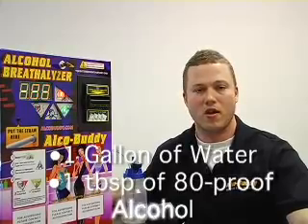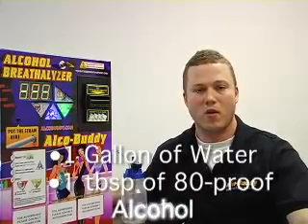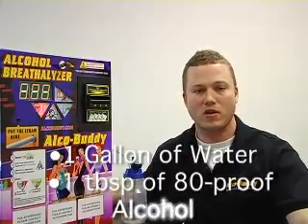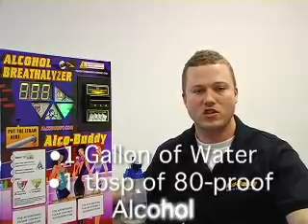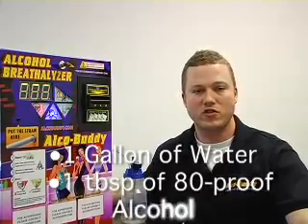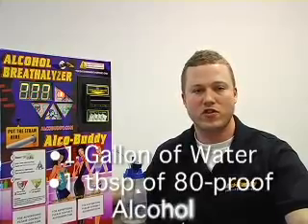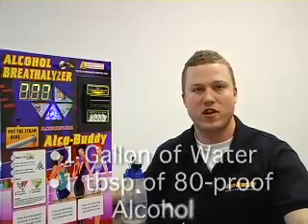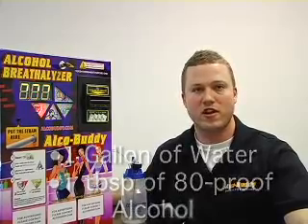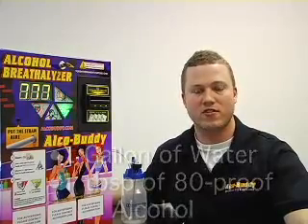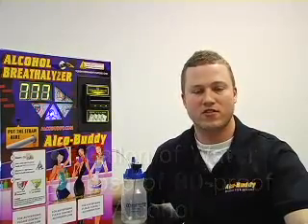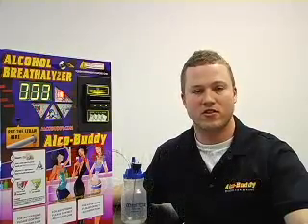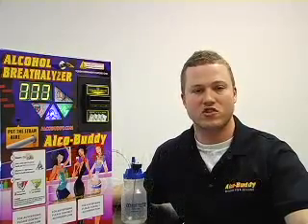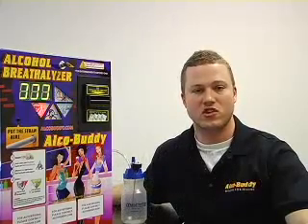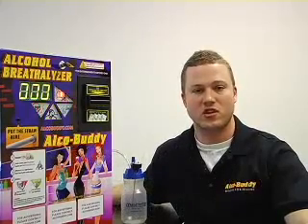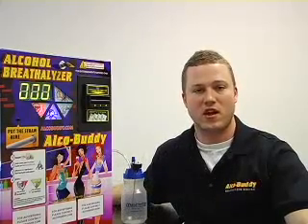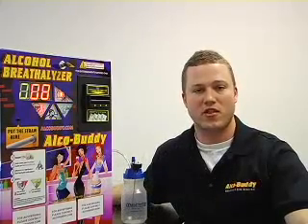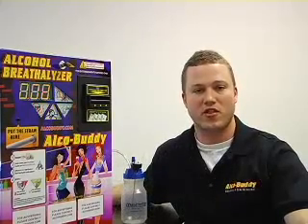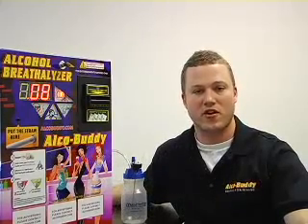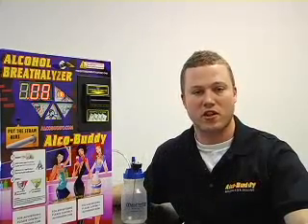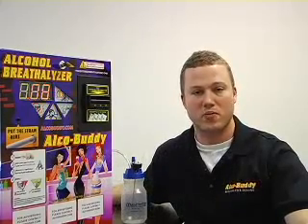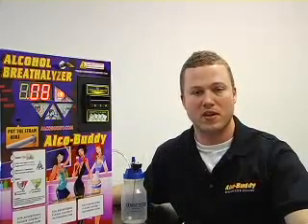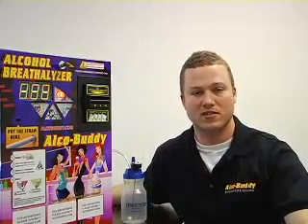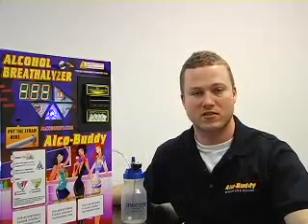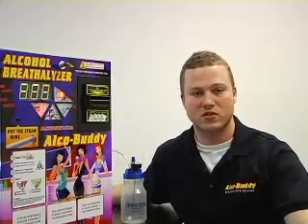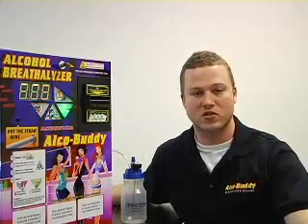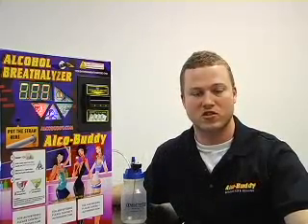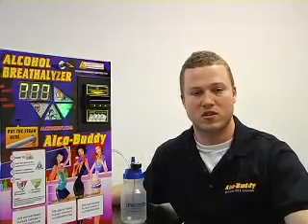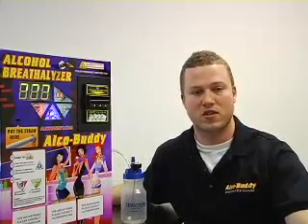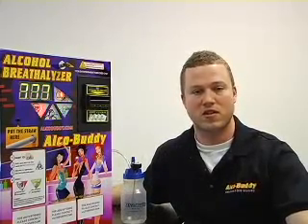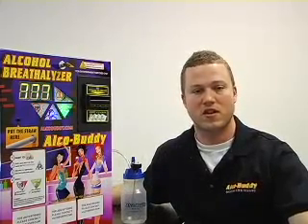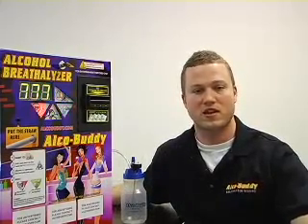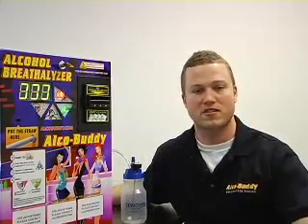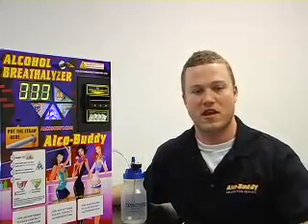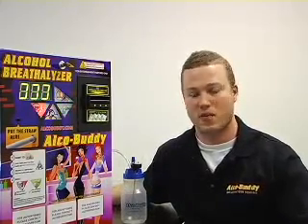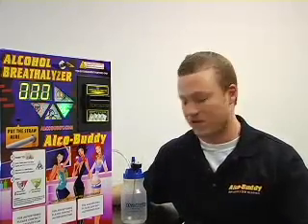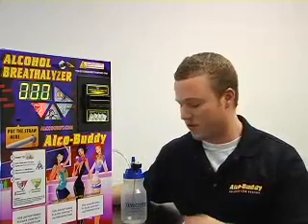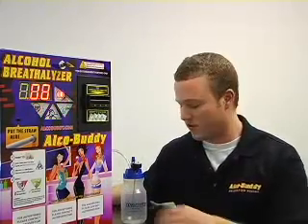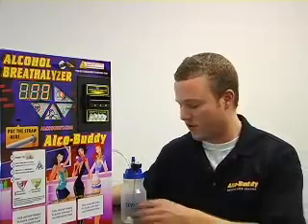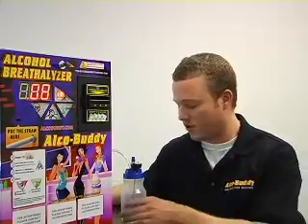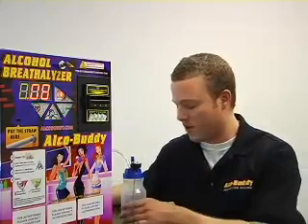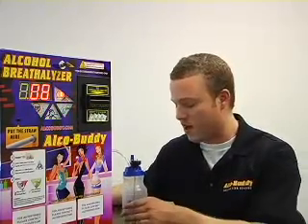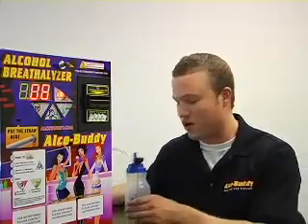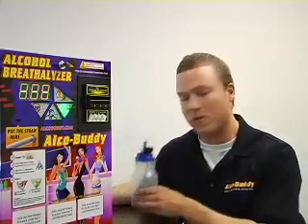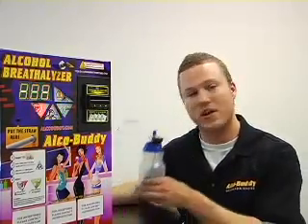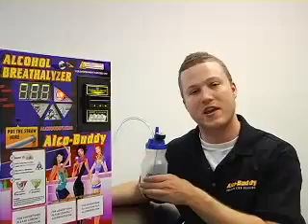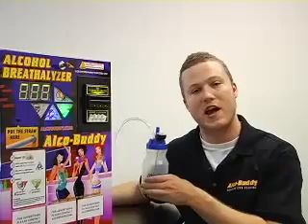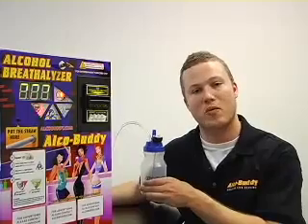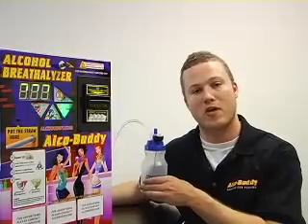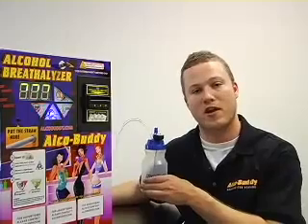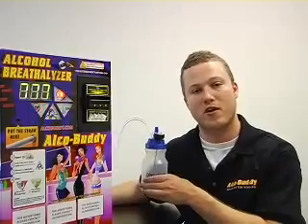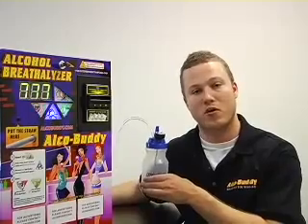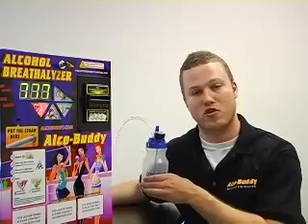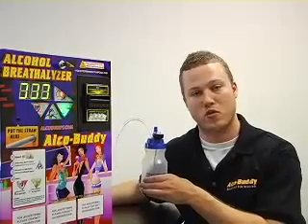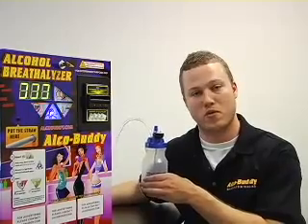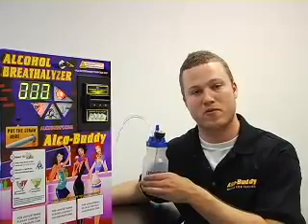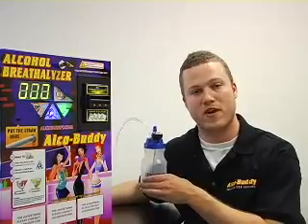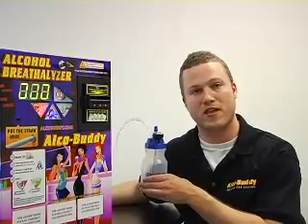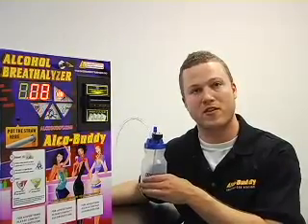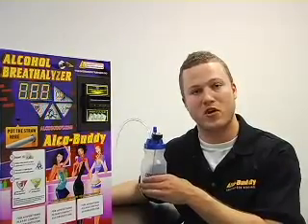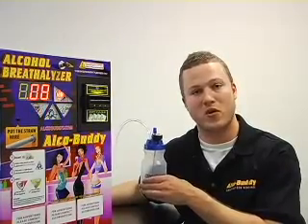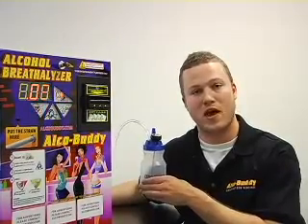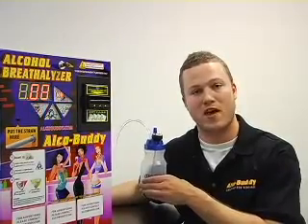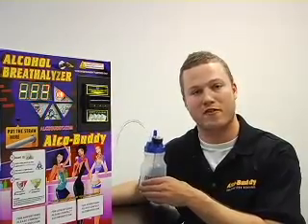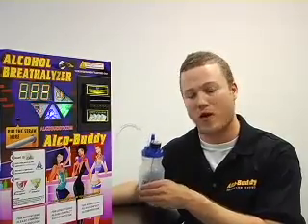Once you've created the solution and thoroughly mixed it, the next step is to fill the AlcoBuddy calibrator, which we provide to you, halfway.